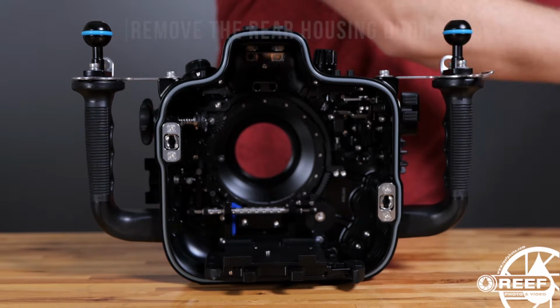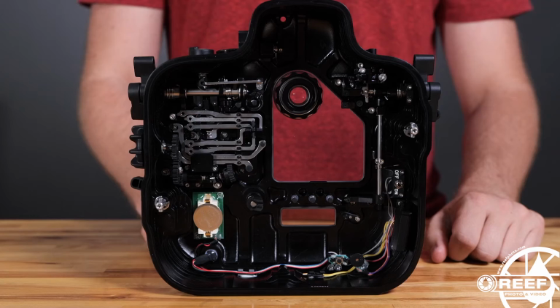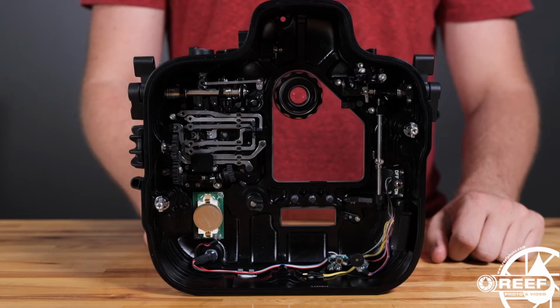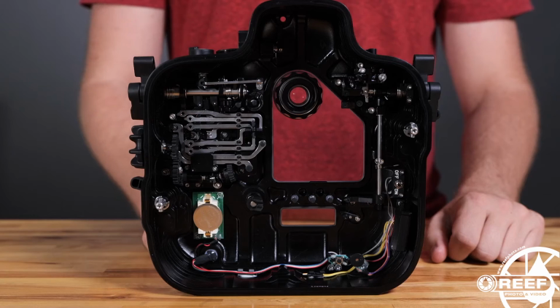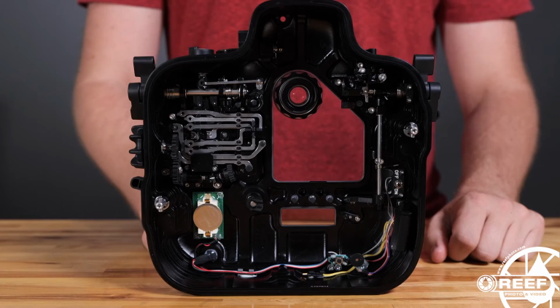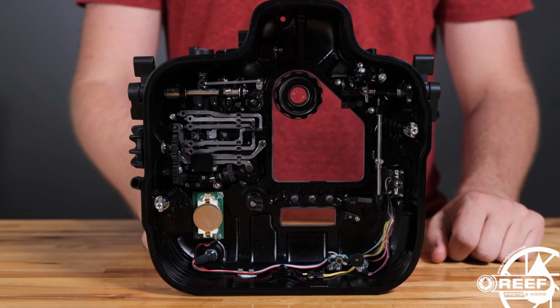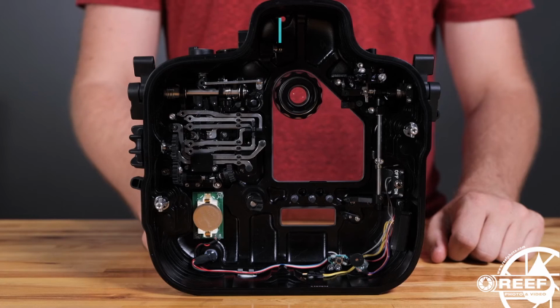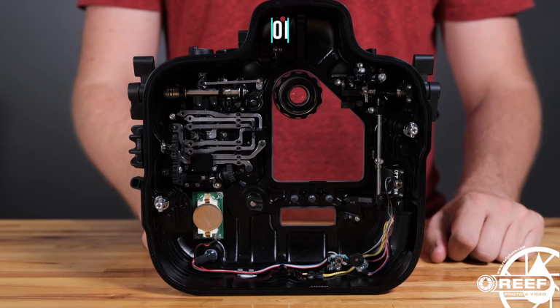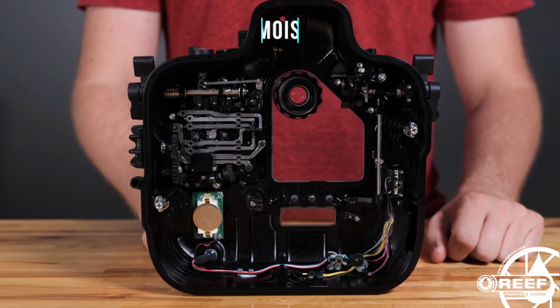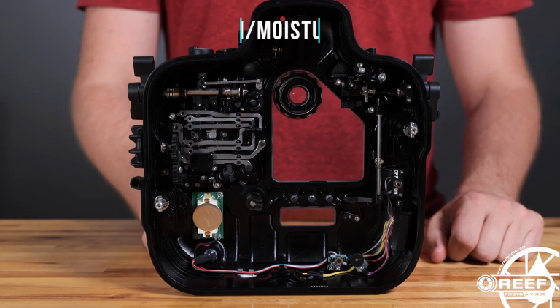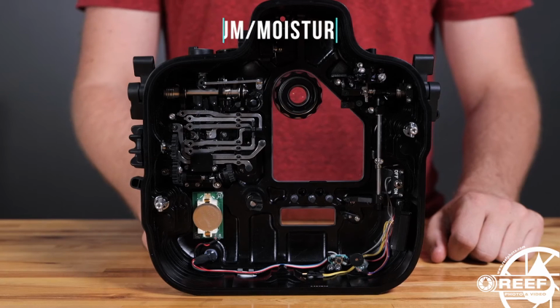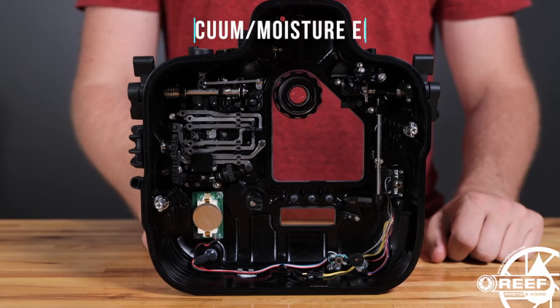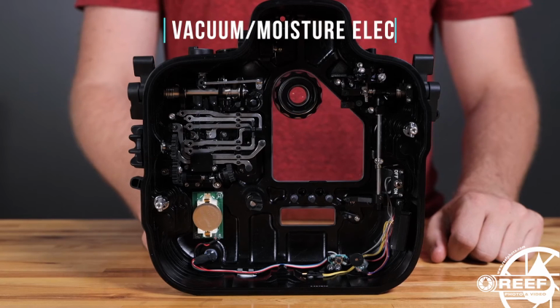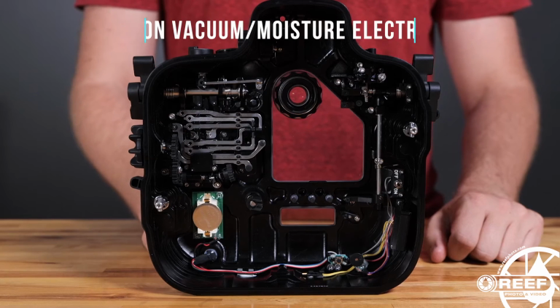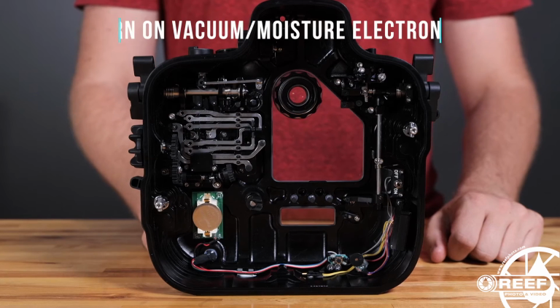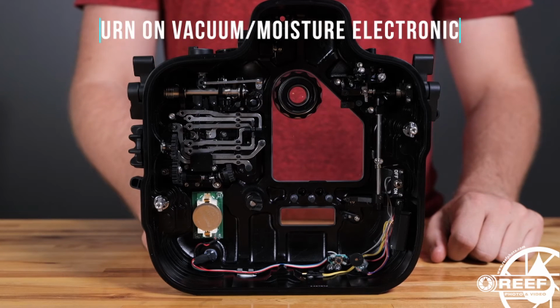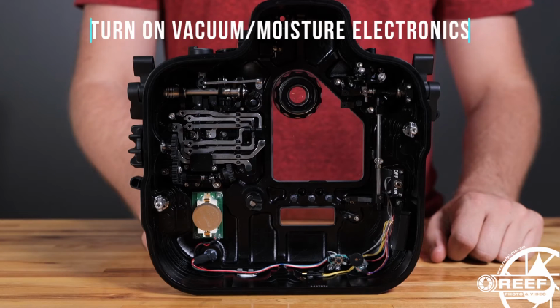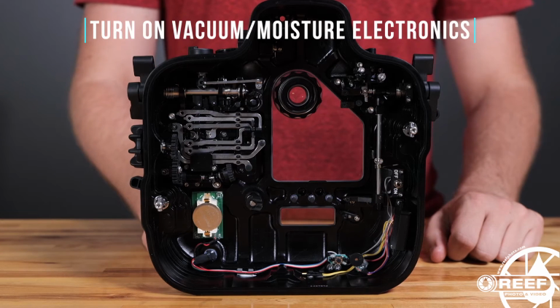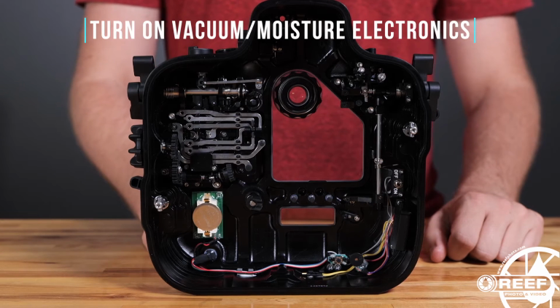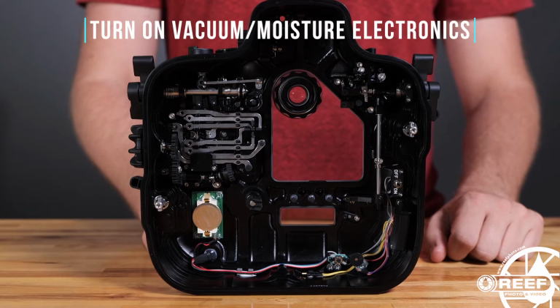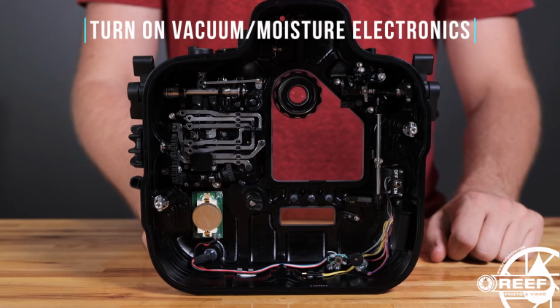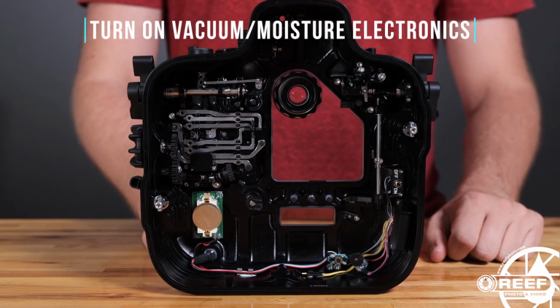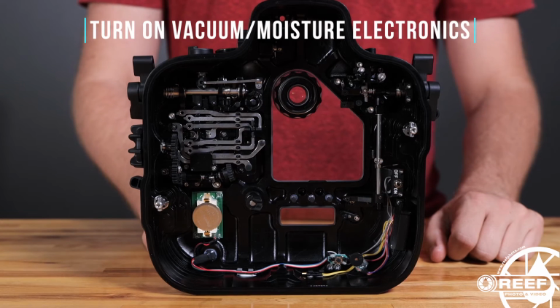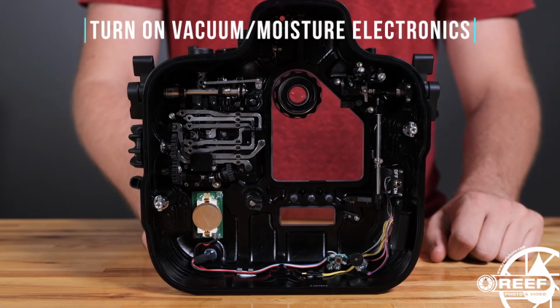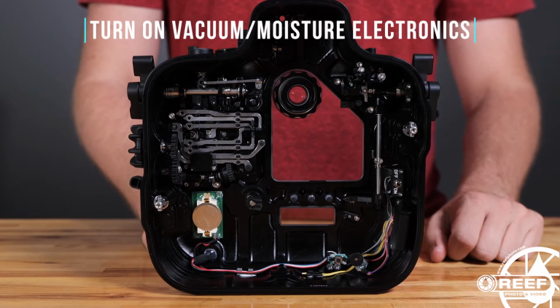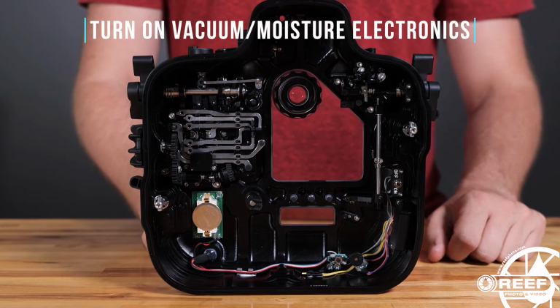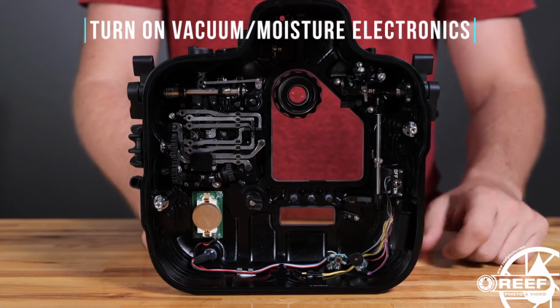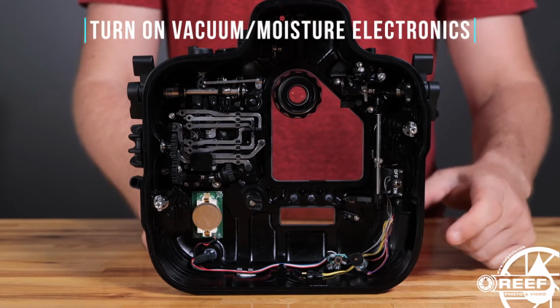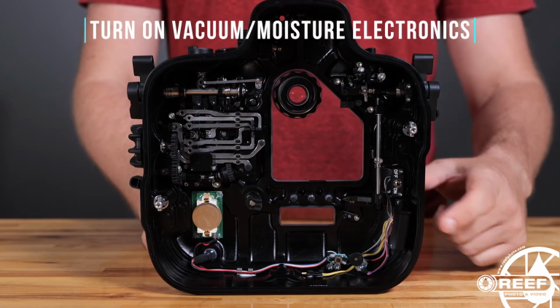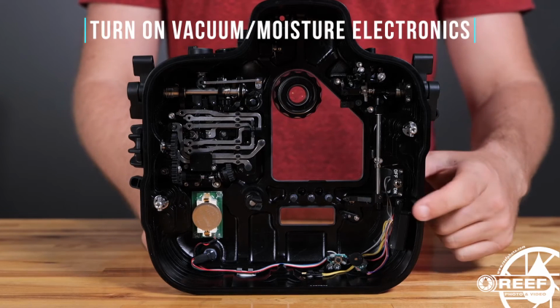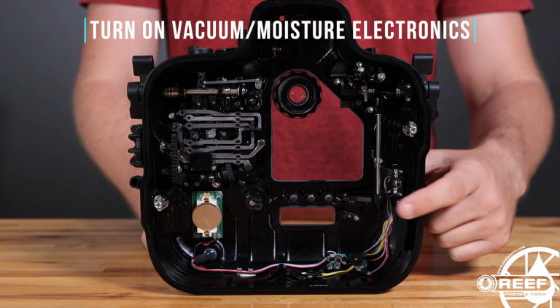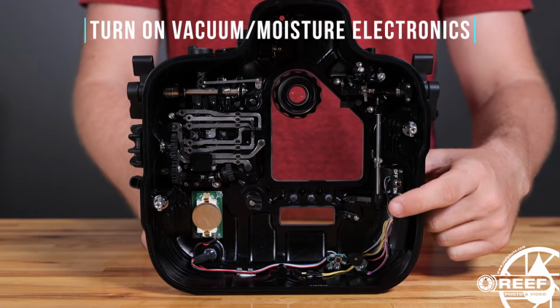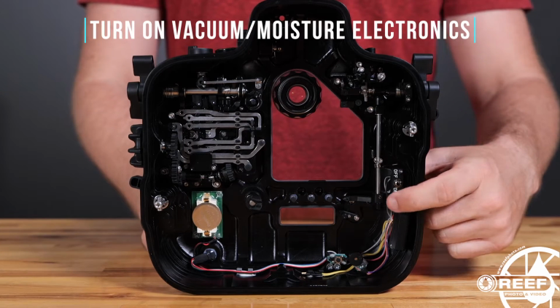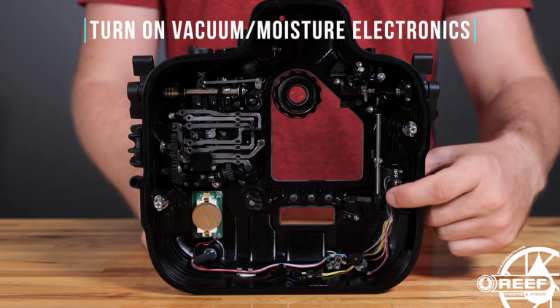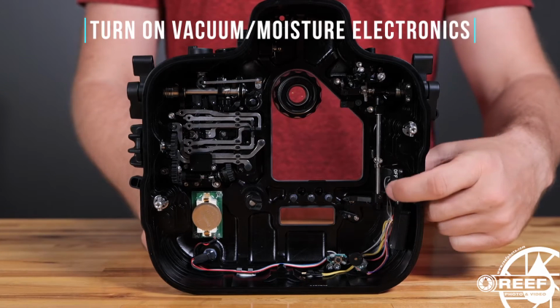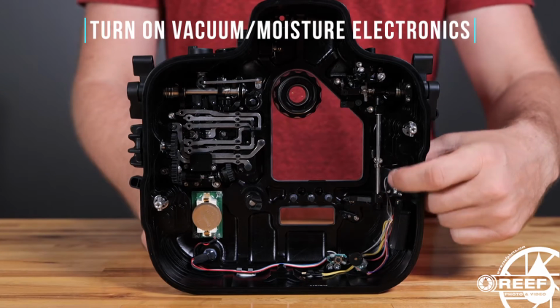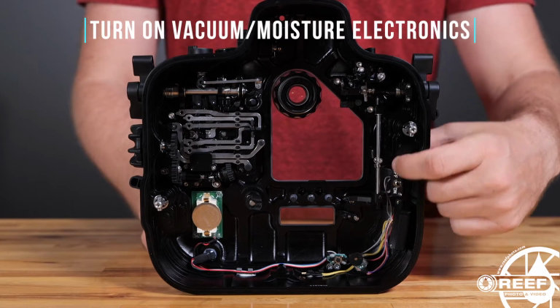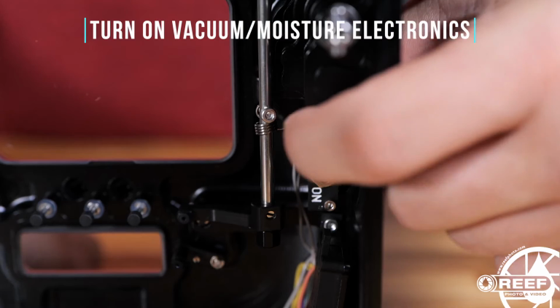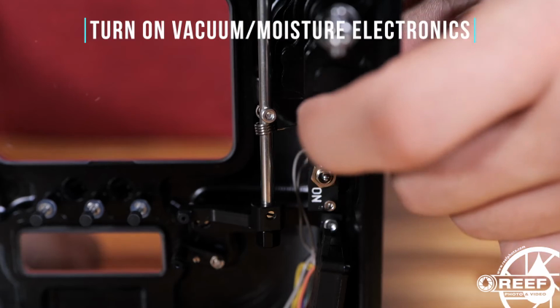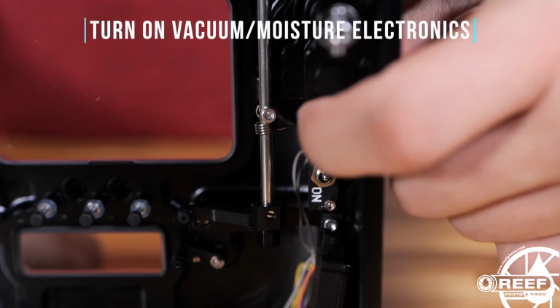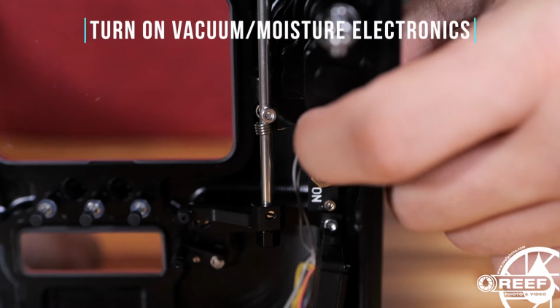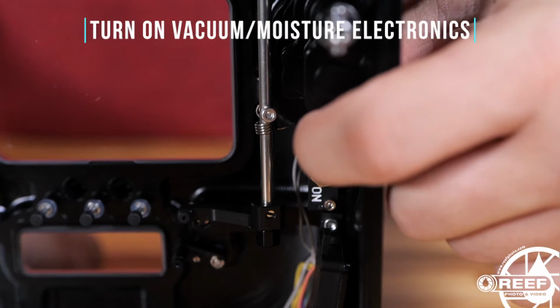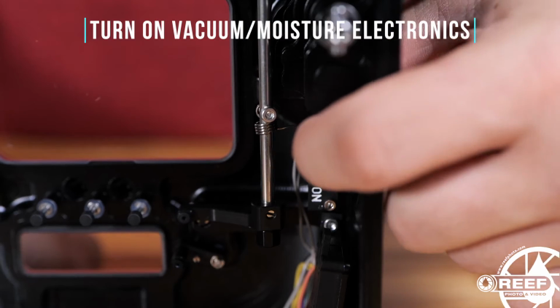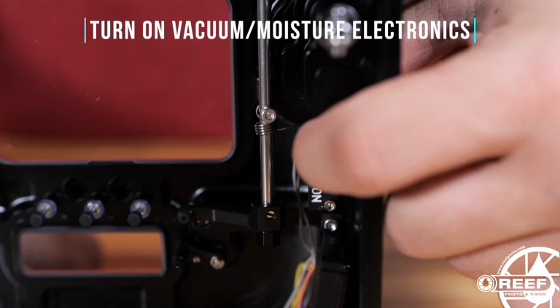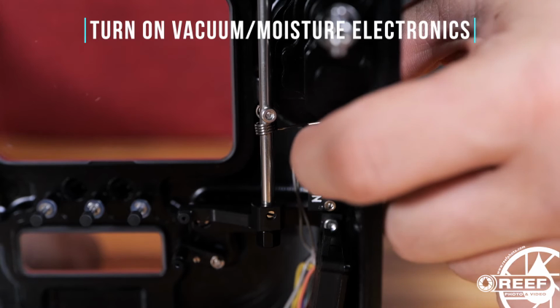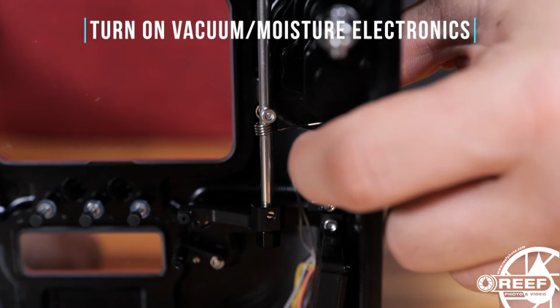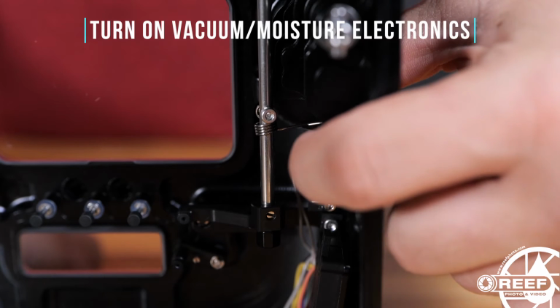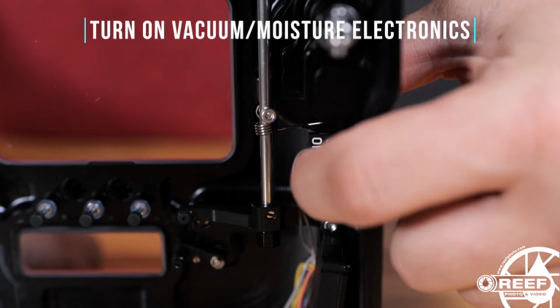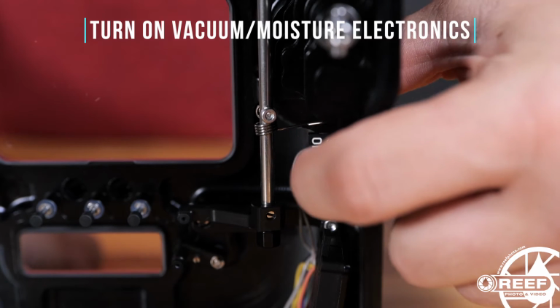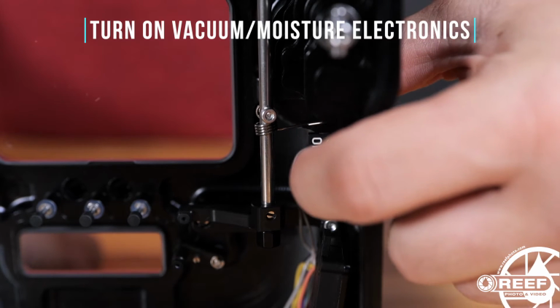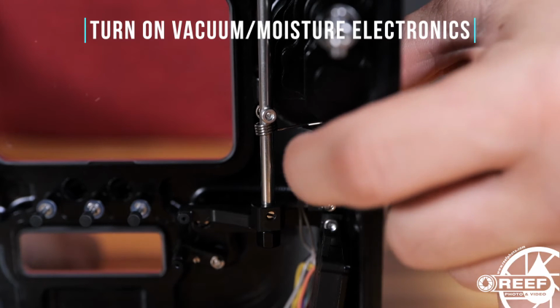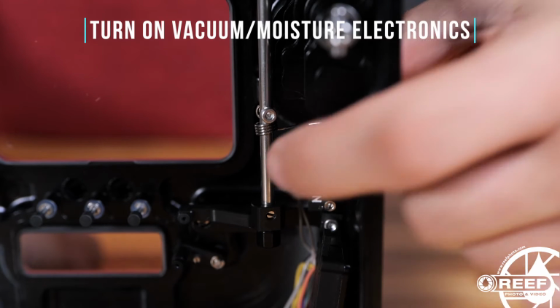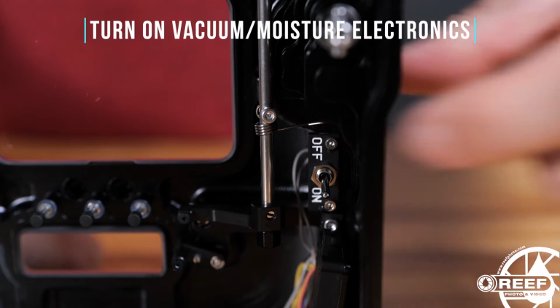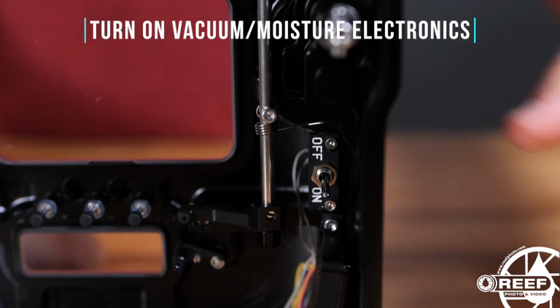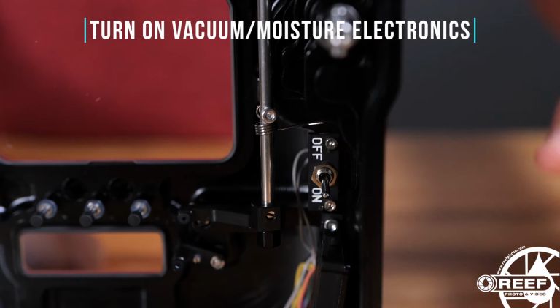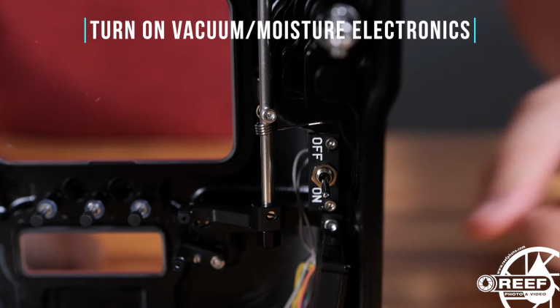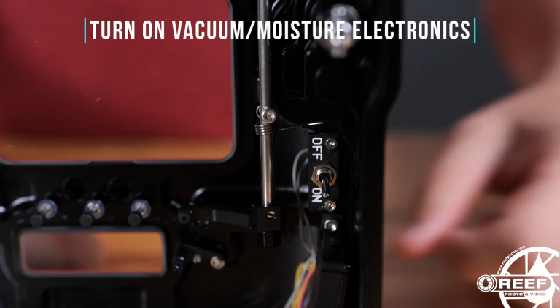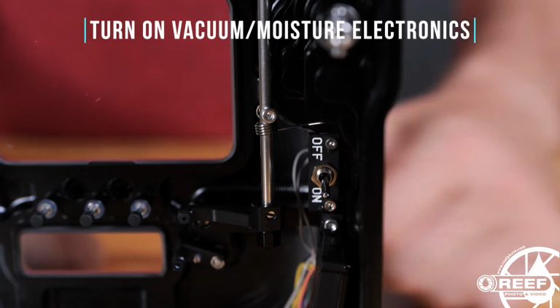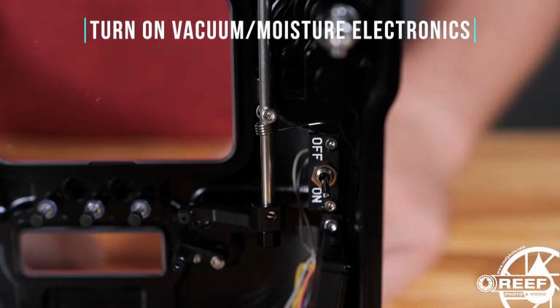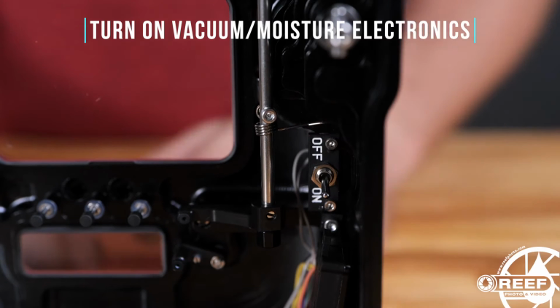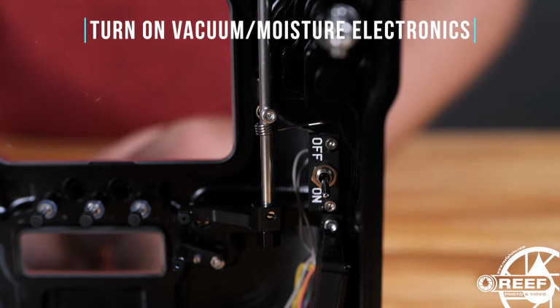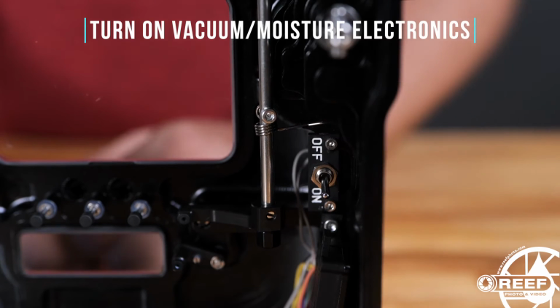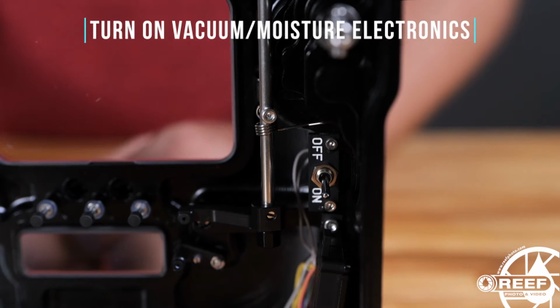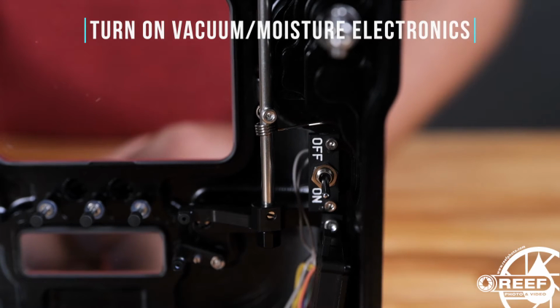With the rear of the housing removed, activate the moisture alarm and vacuum electronics by flipping the electronic switch on.